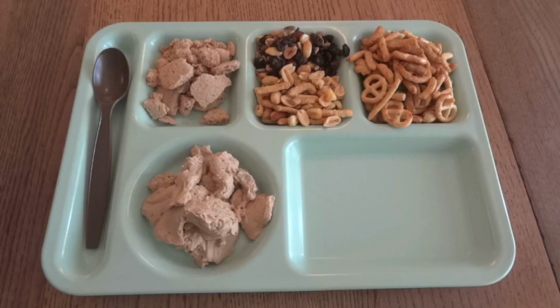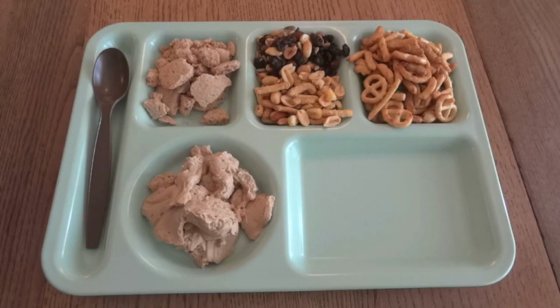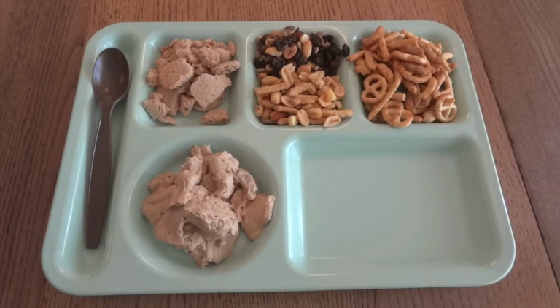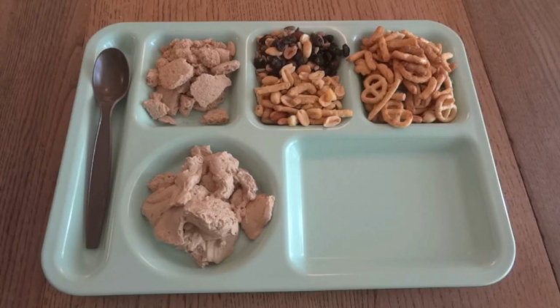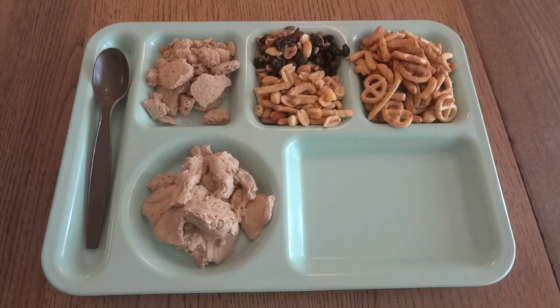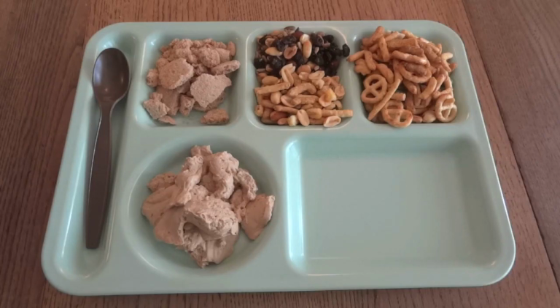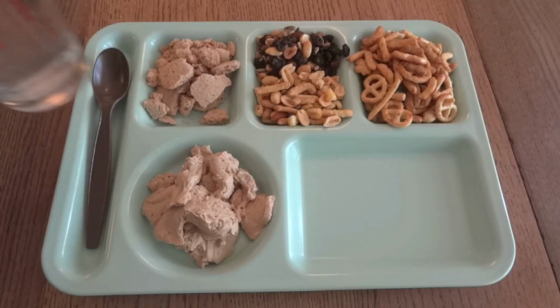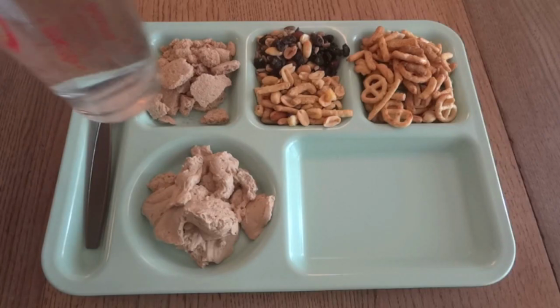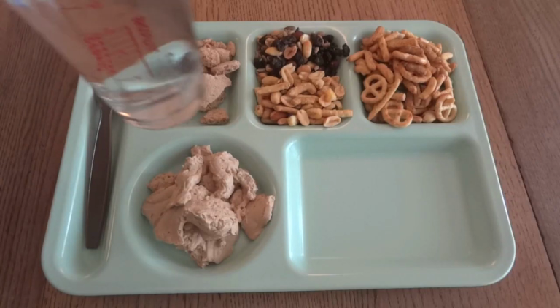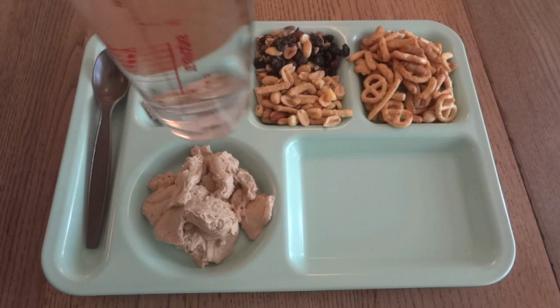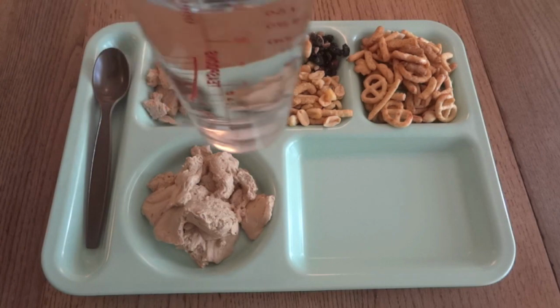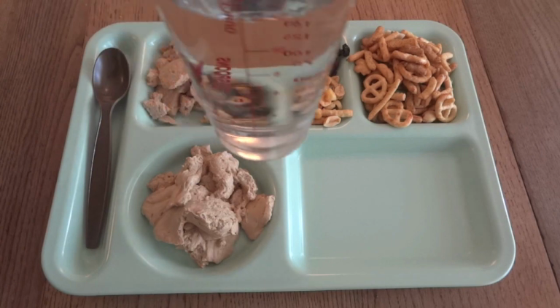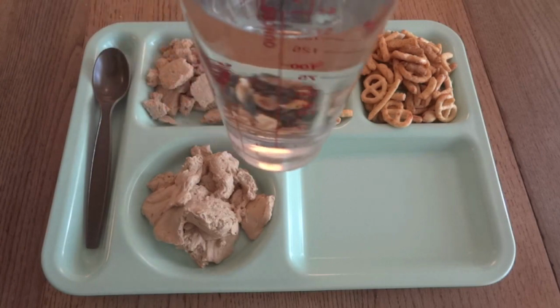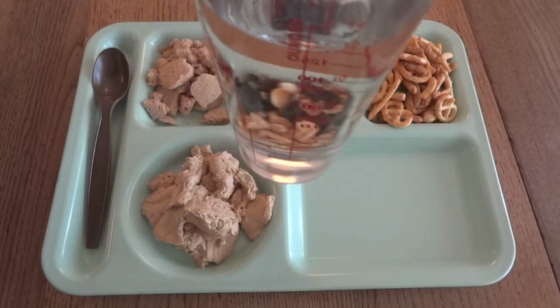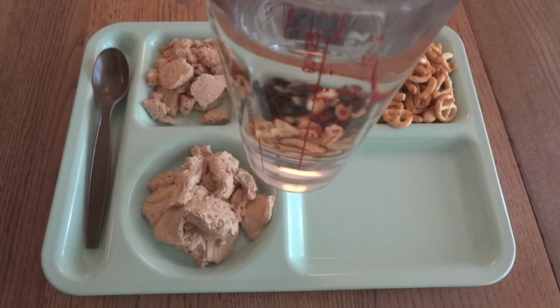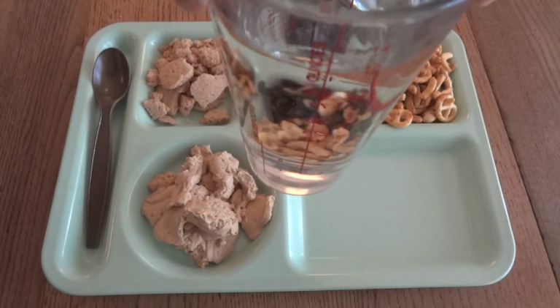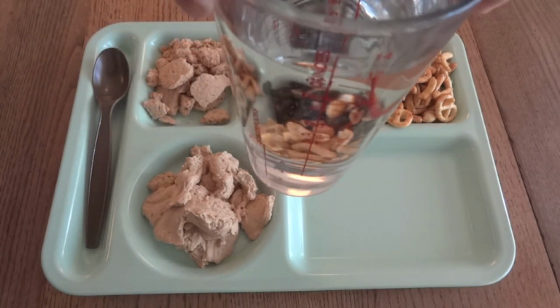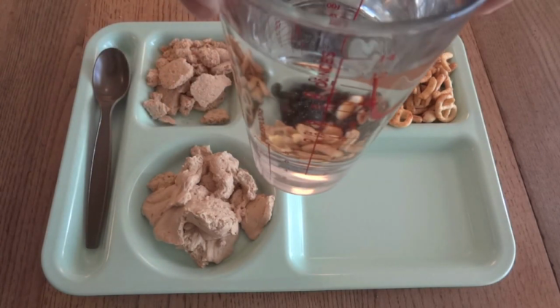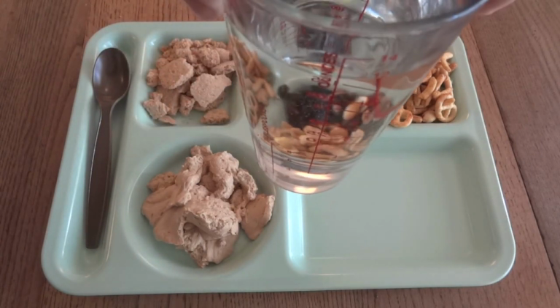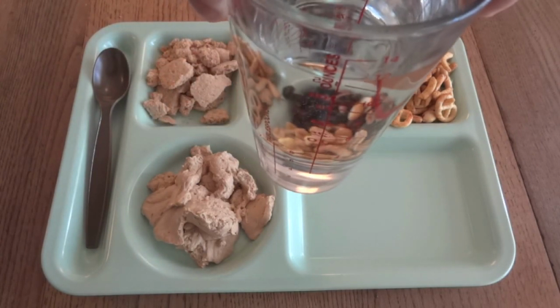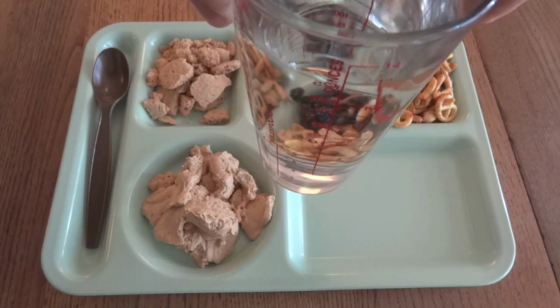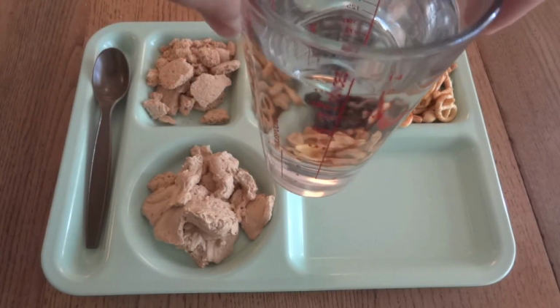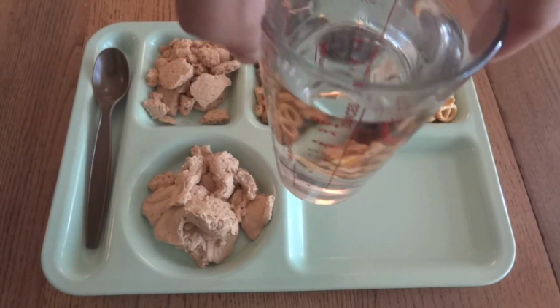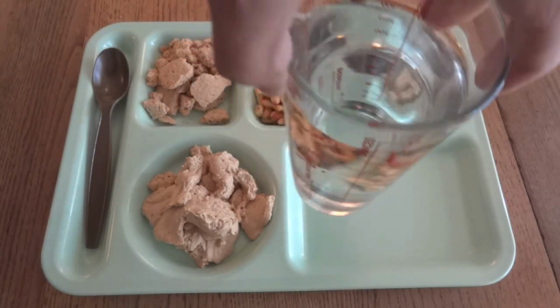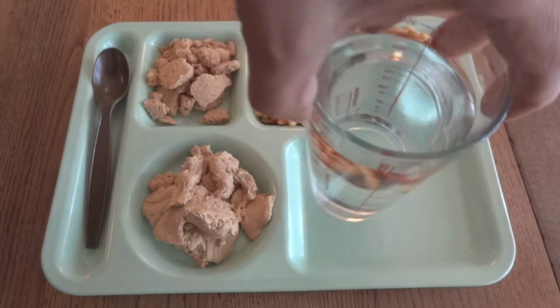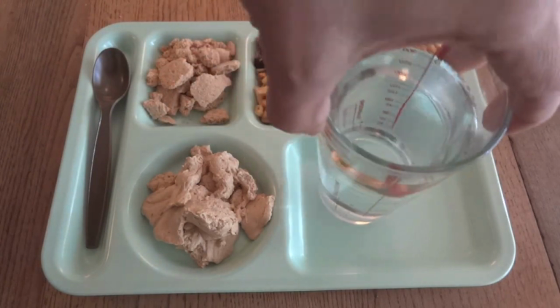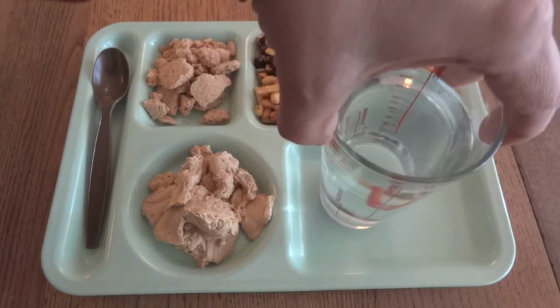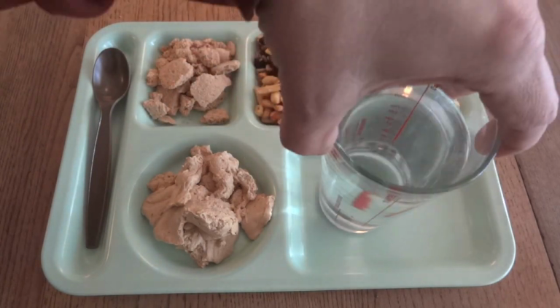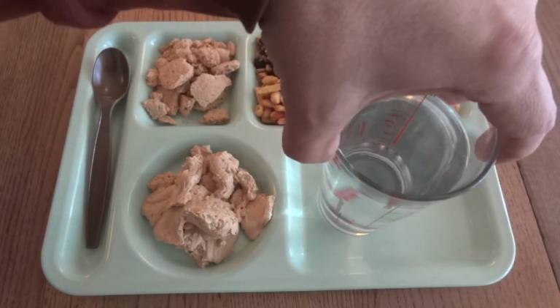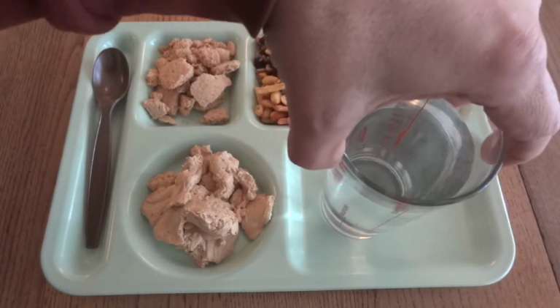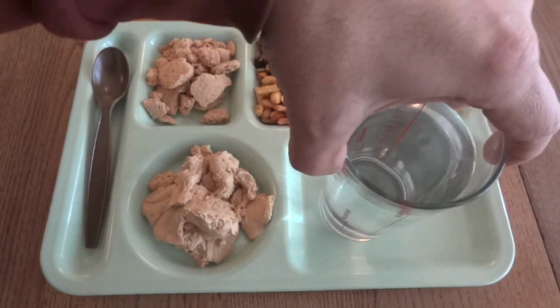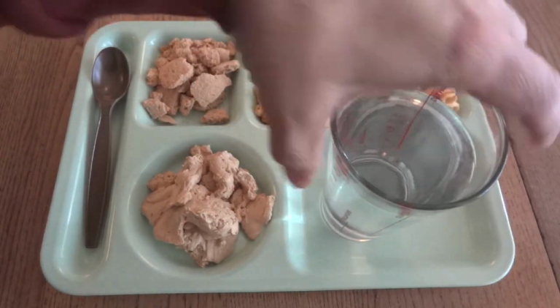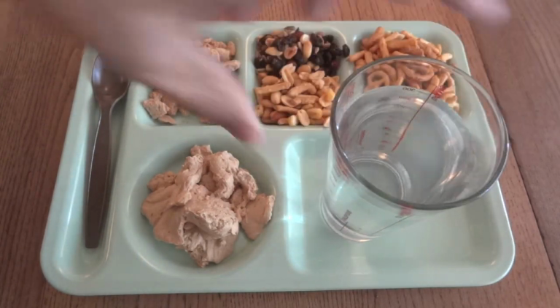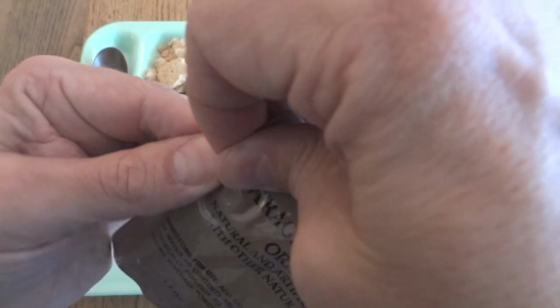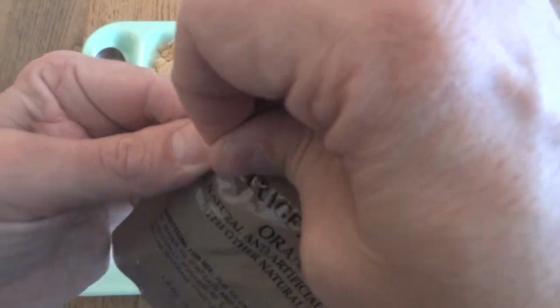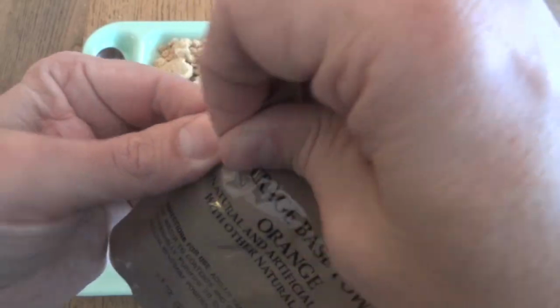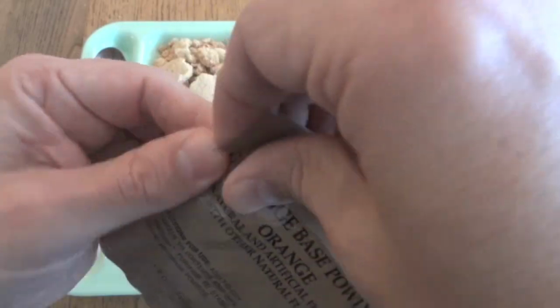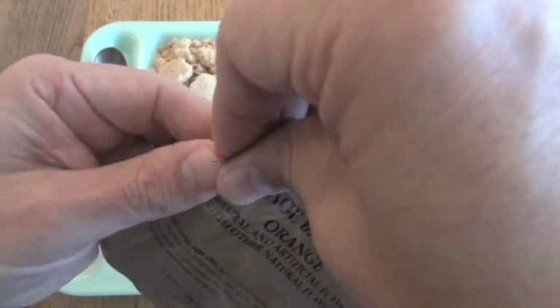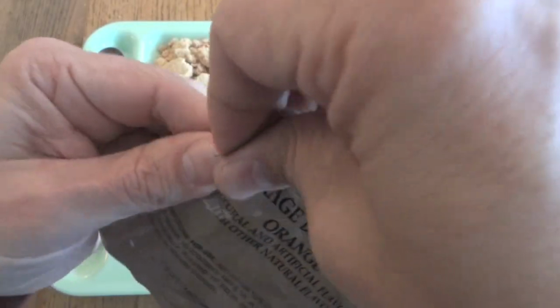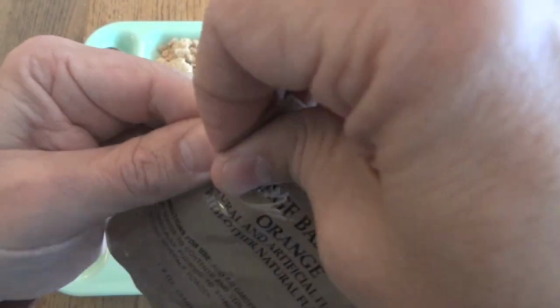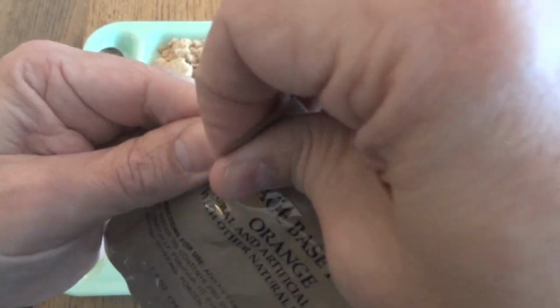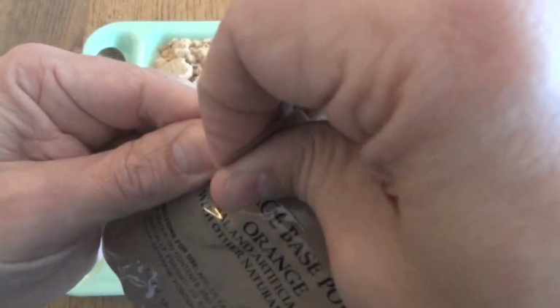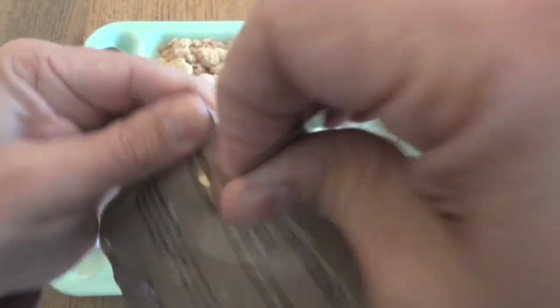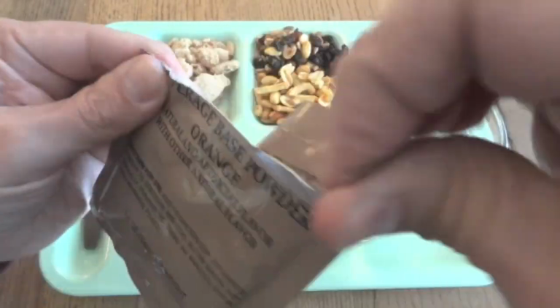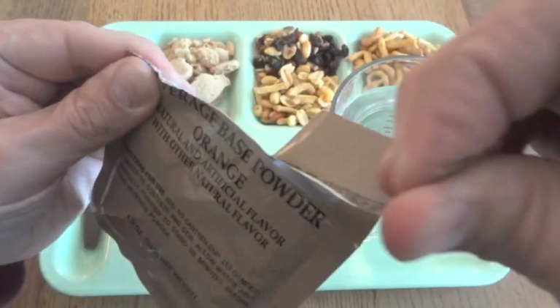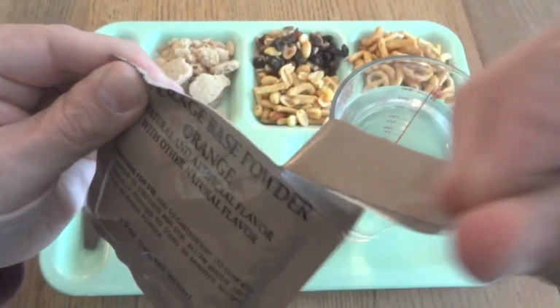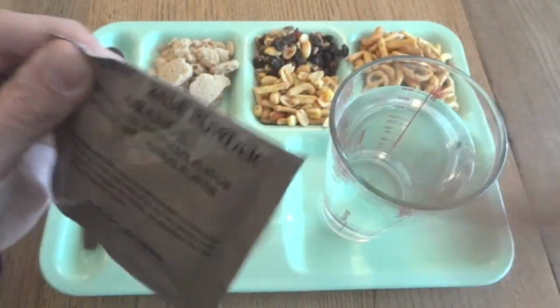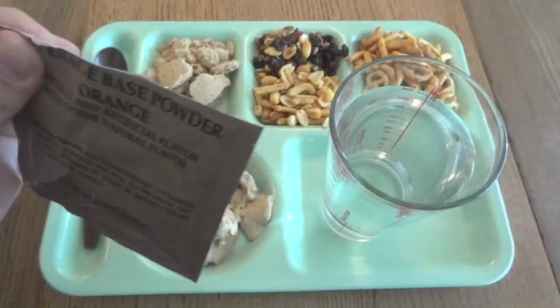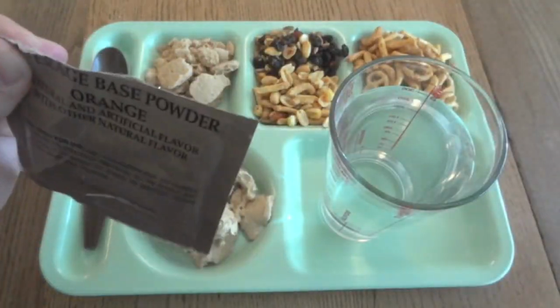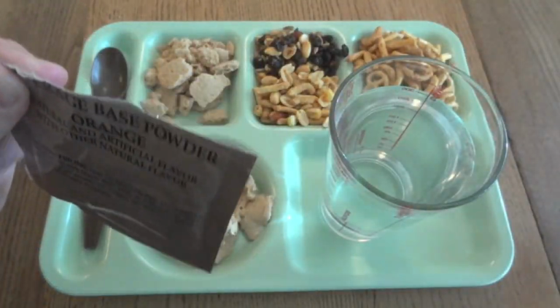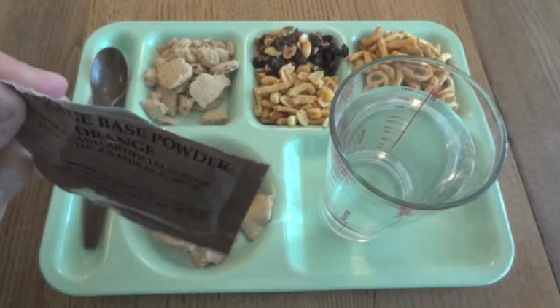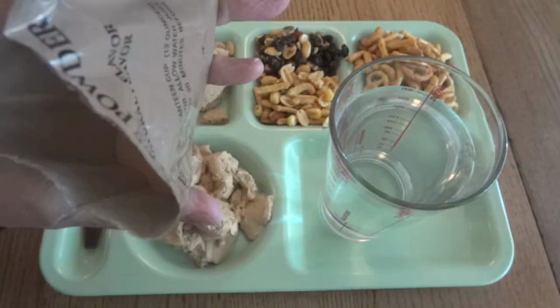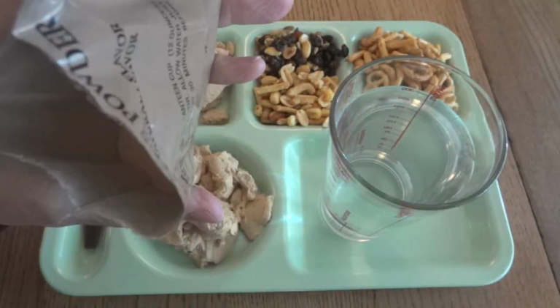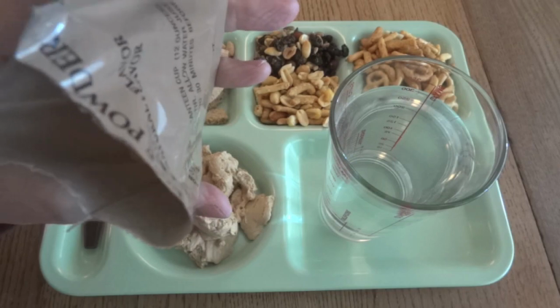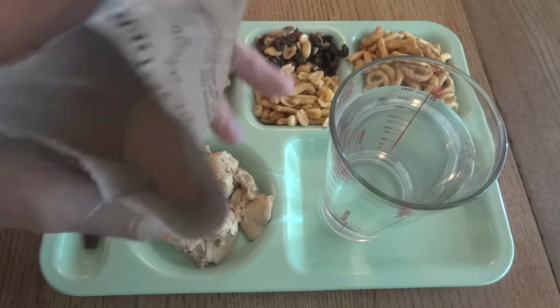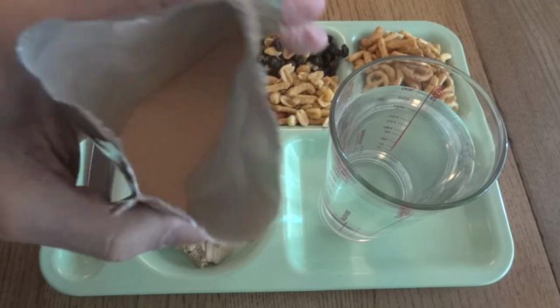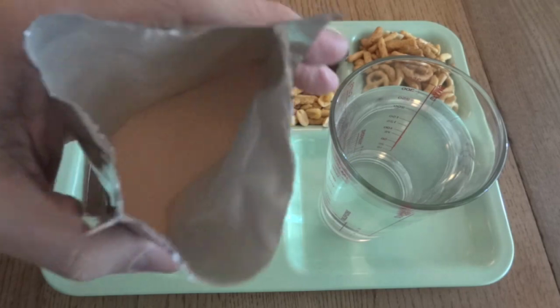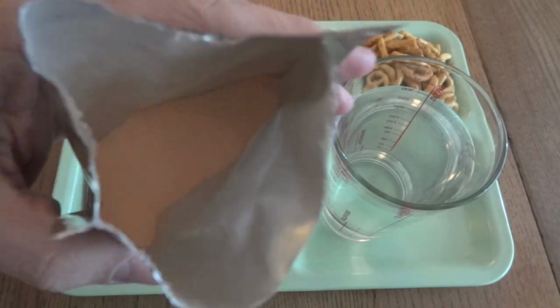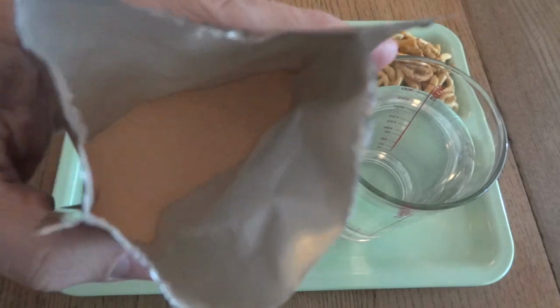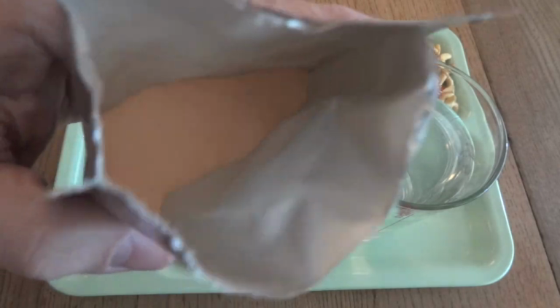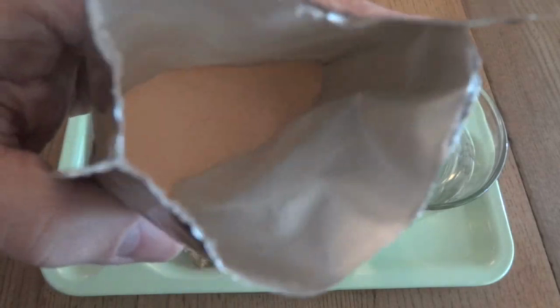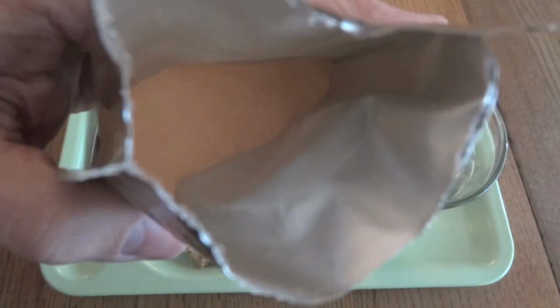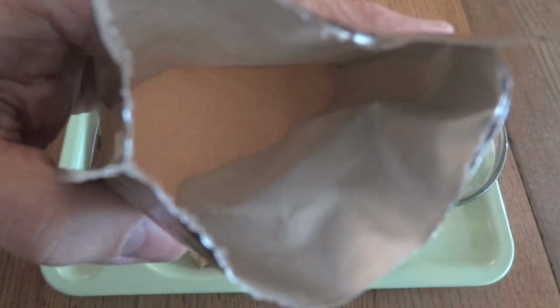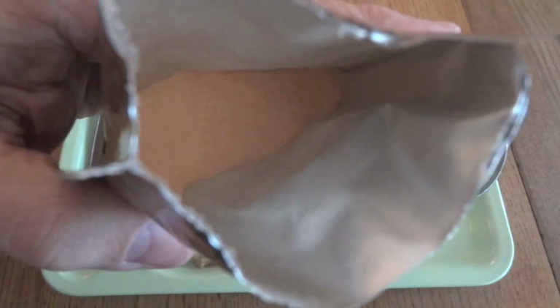The orange beverage-based powder takes 12 ounces of water. There we have our nice orange color.